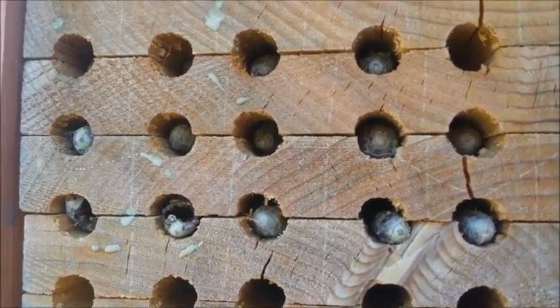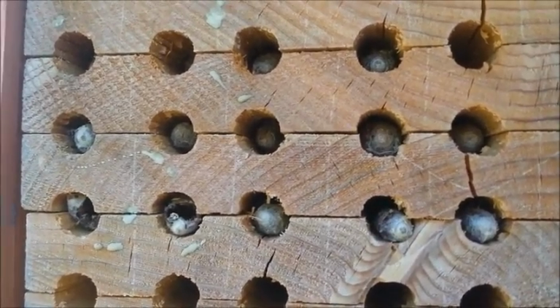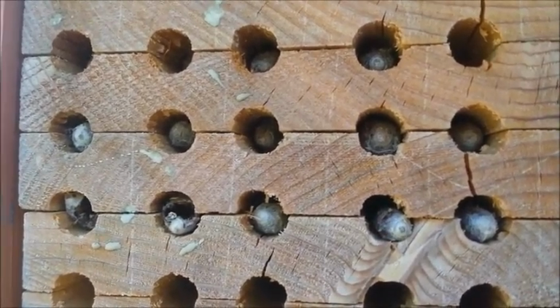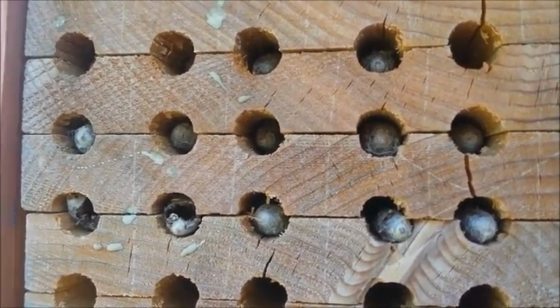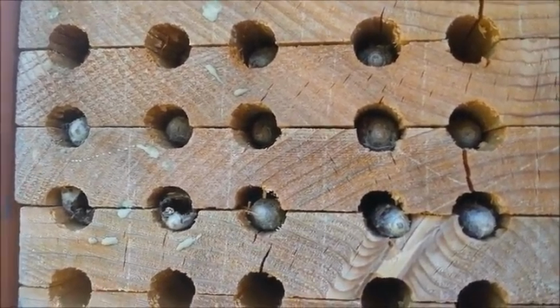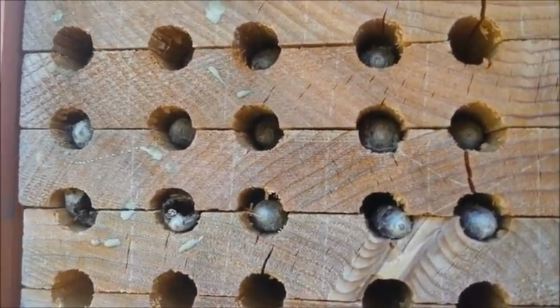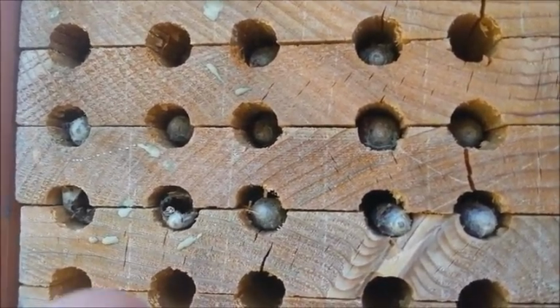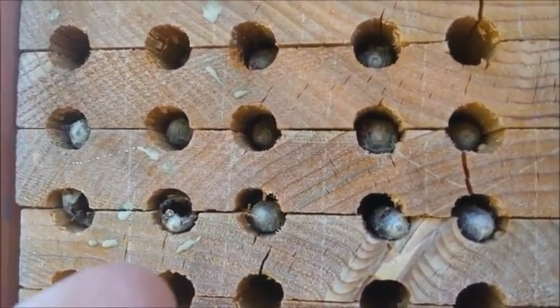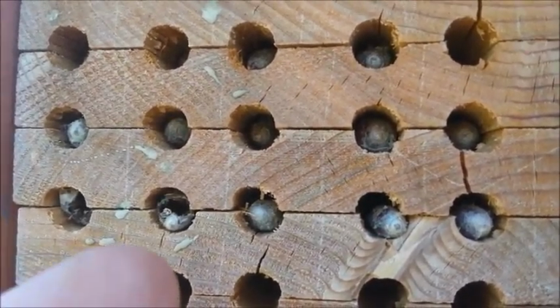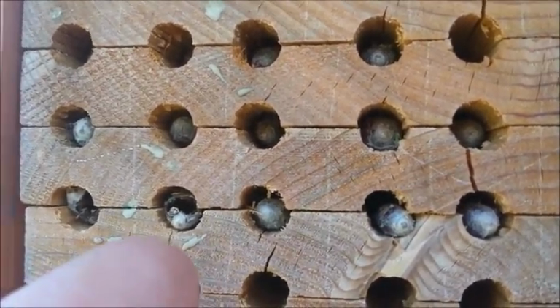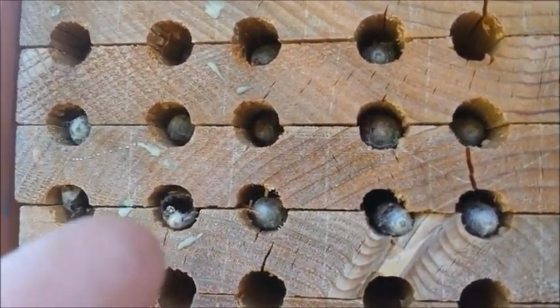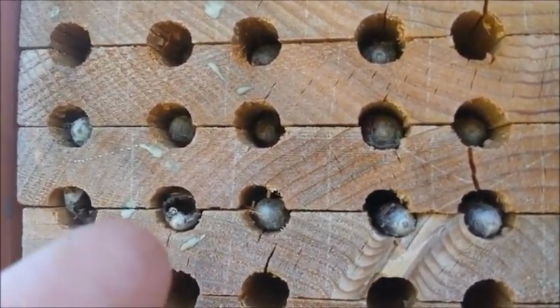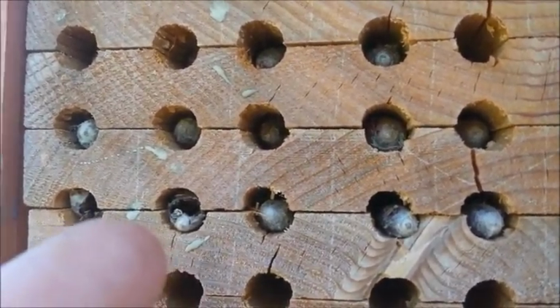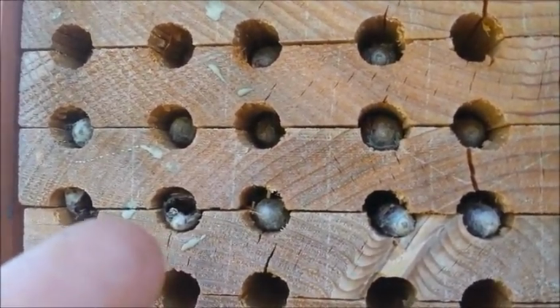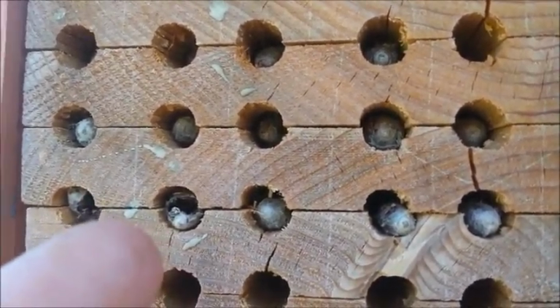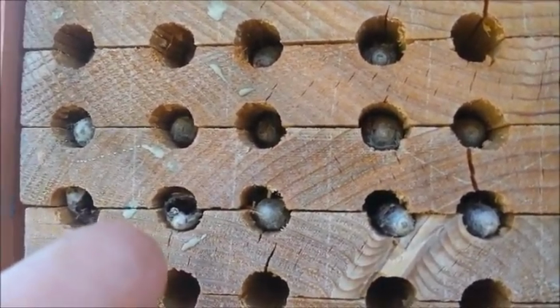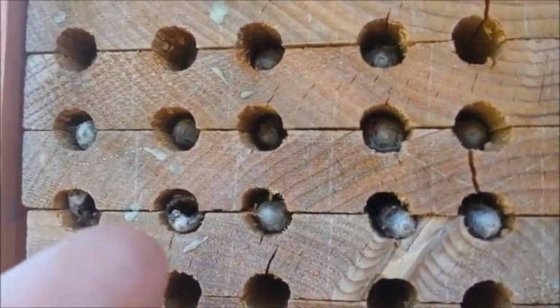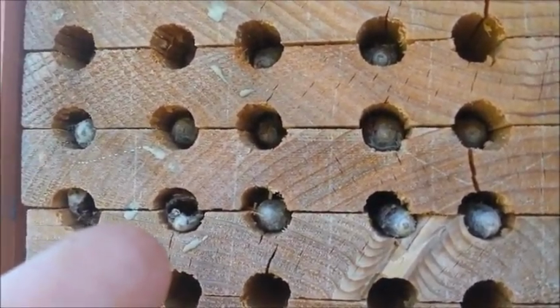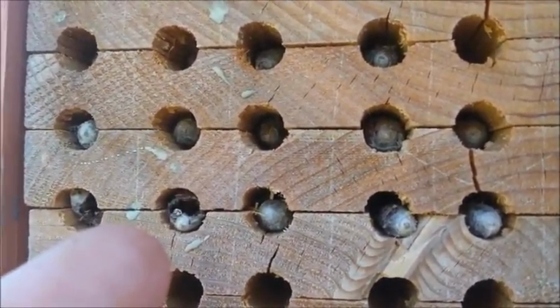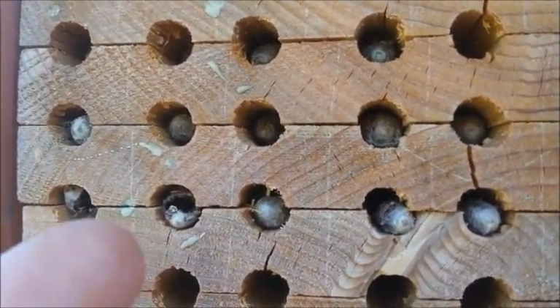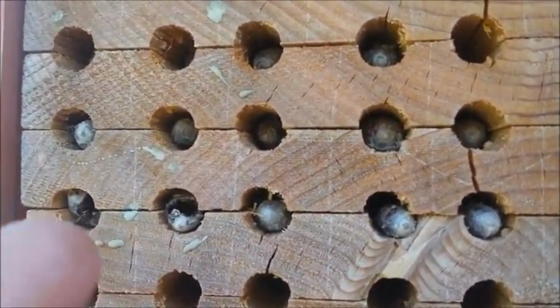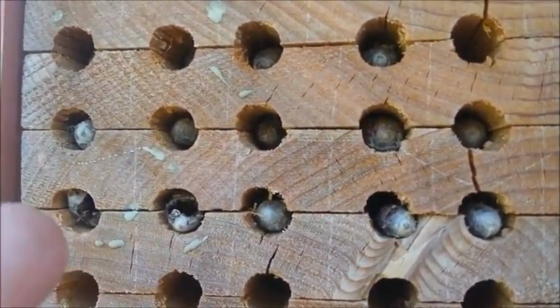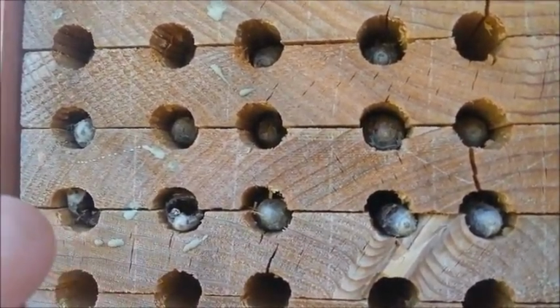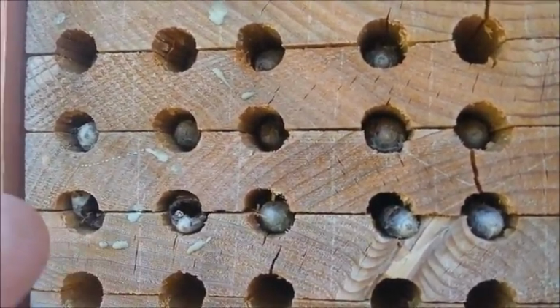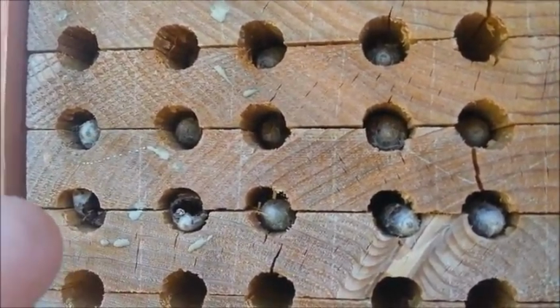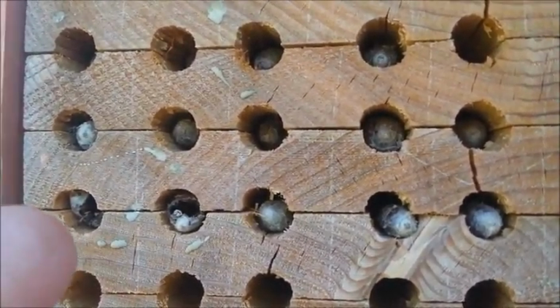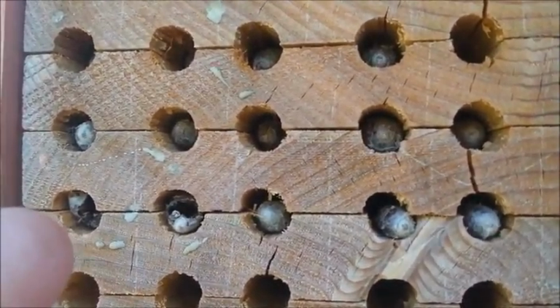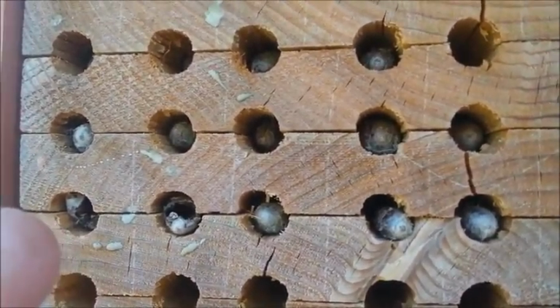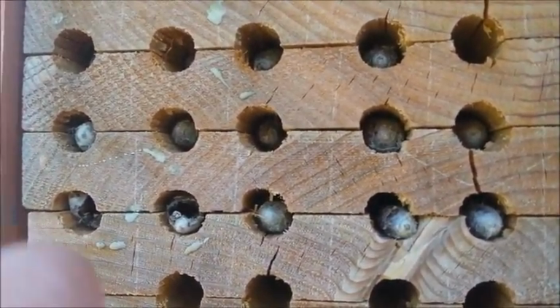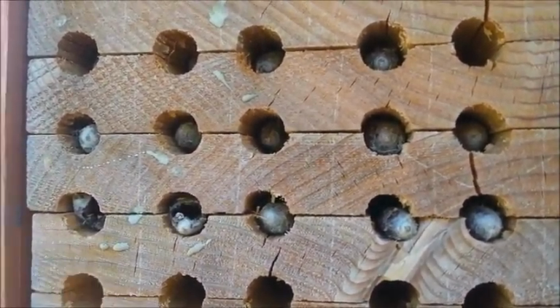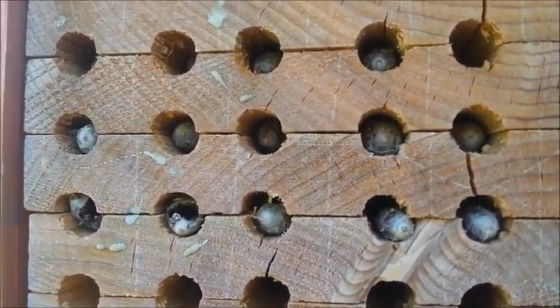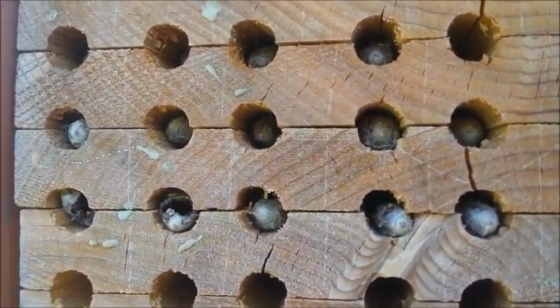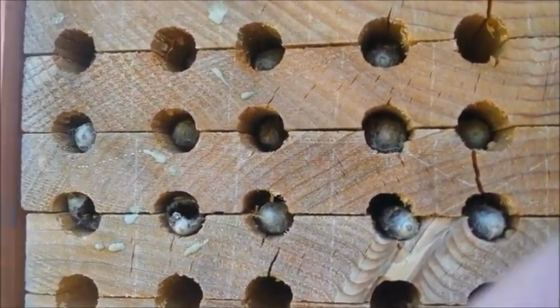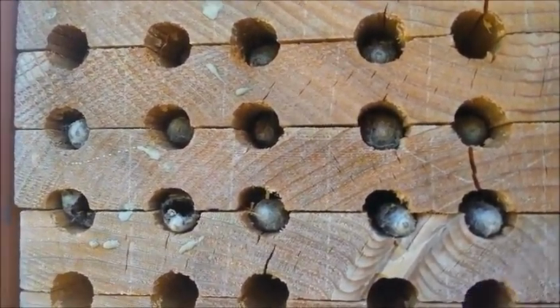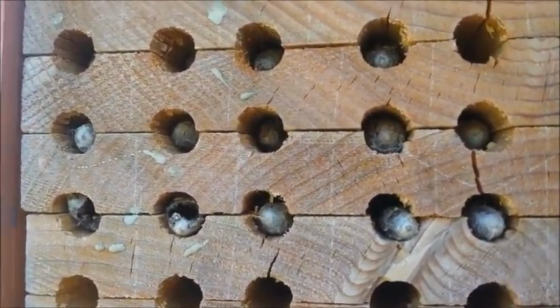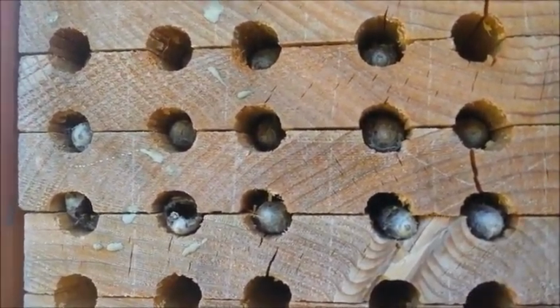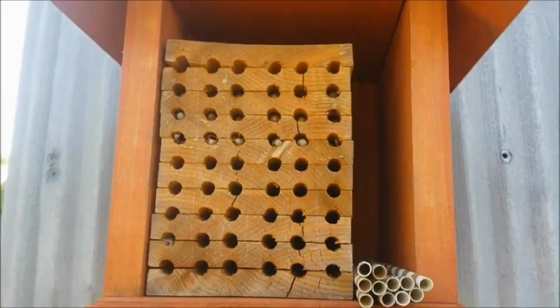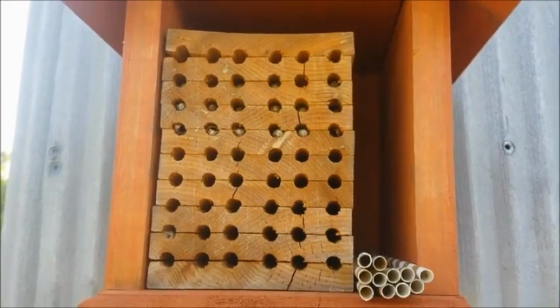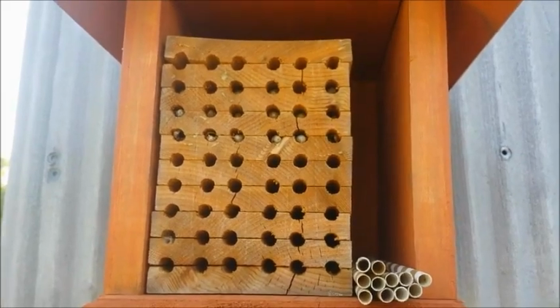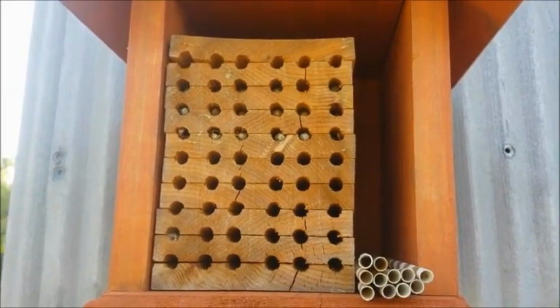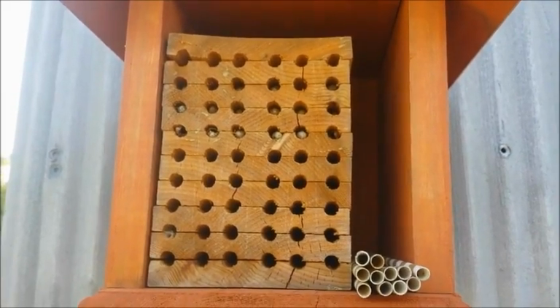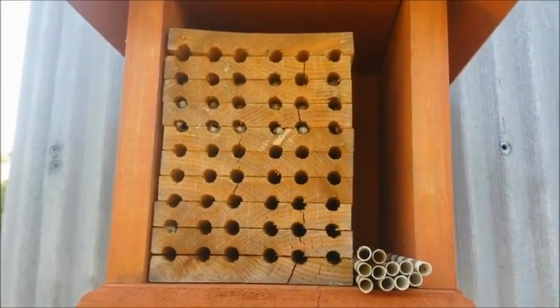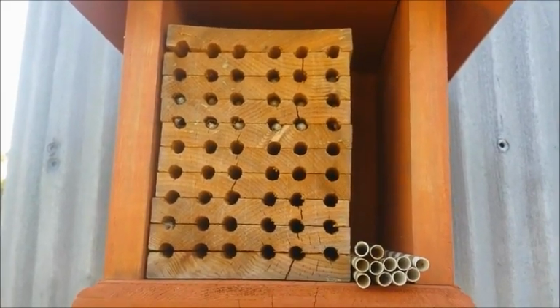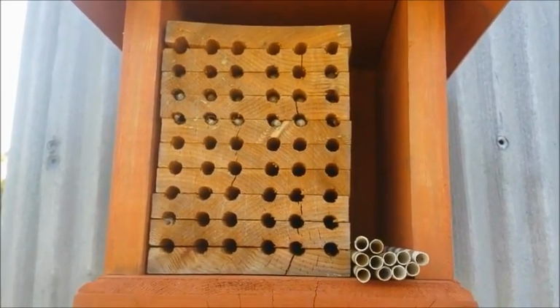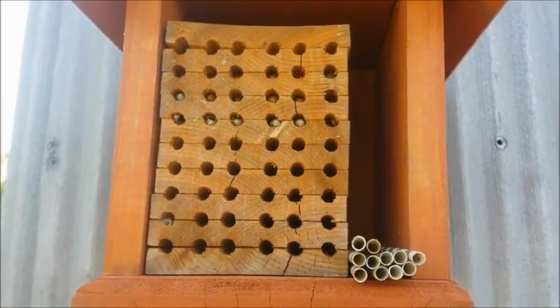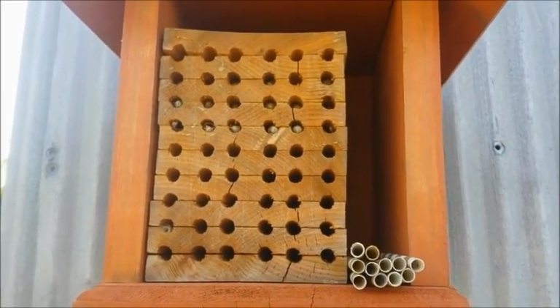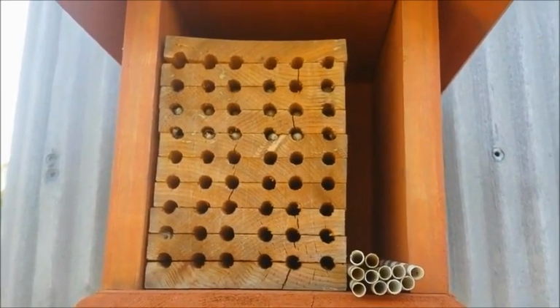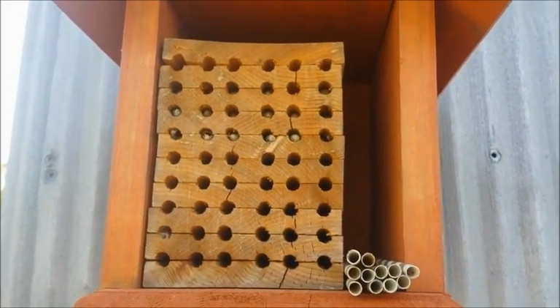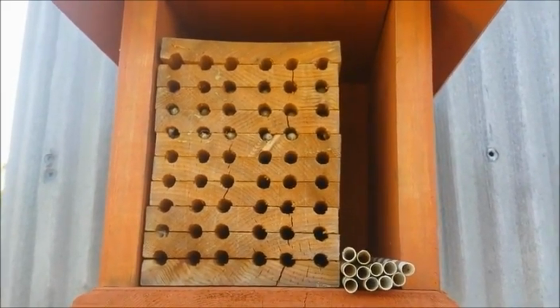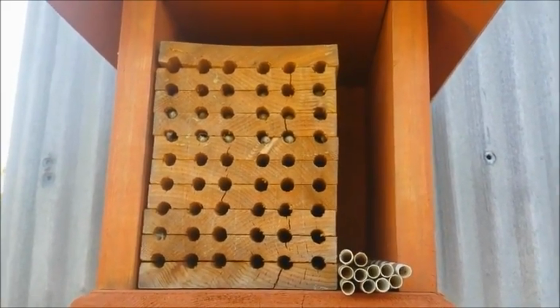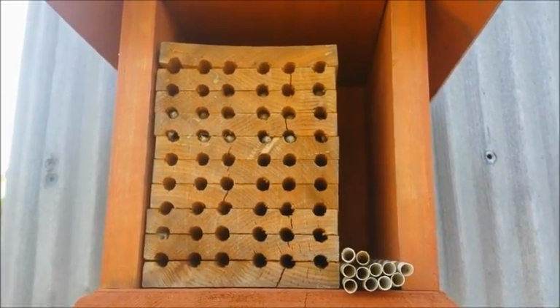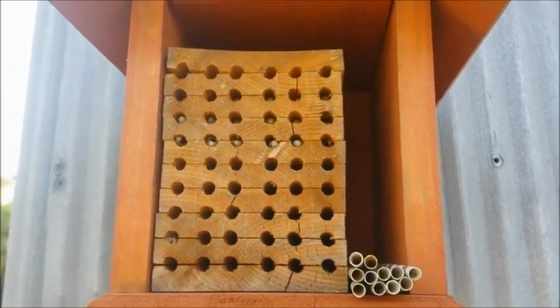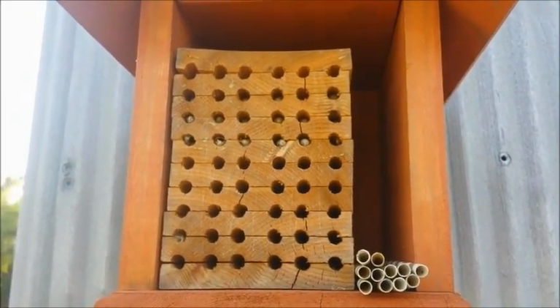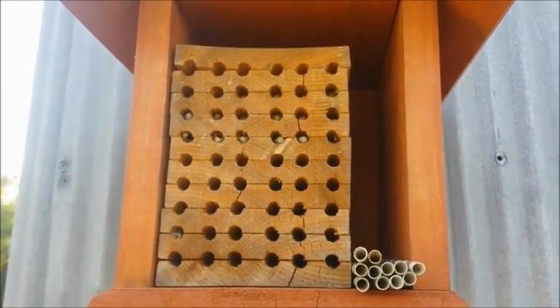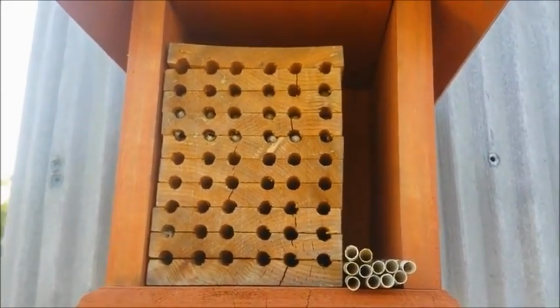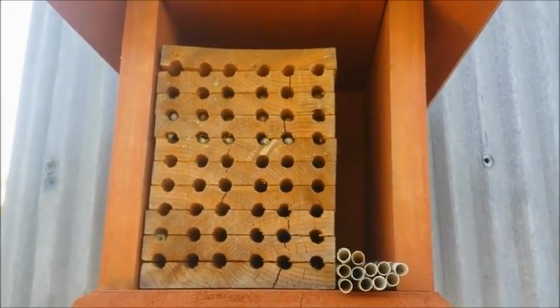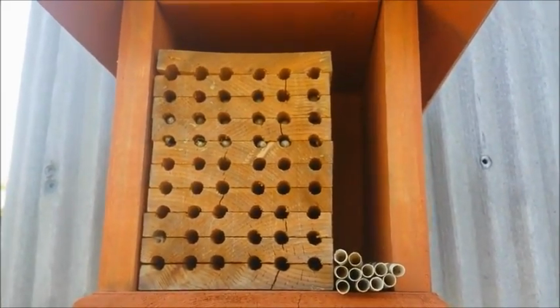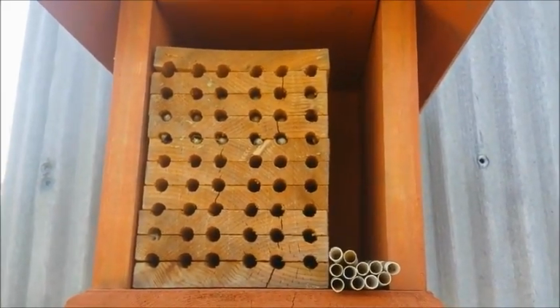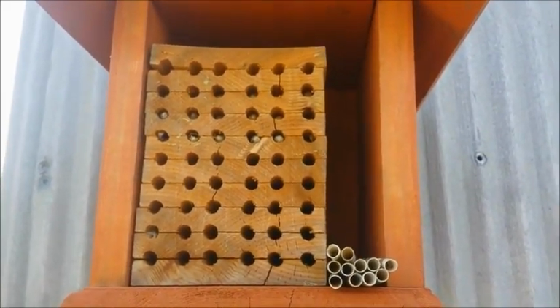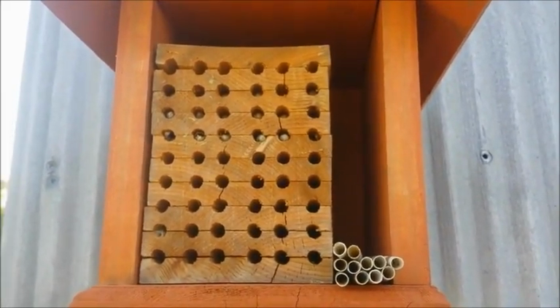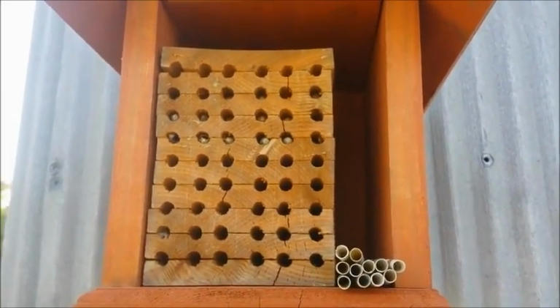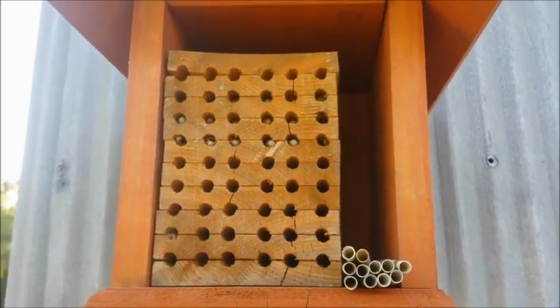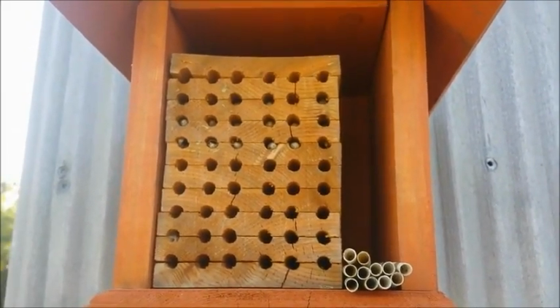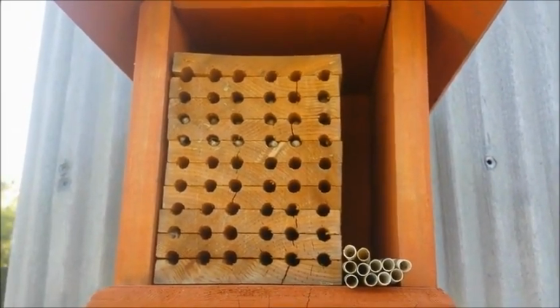But there were a few that hadn't hatched, so I went ahead and put them in the reed holes and put them up and everything.